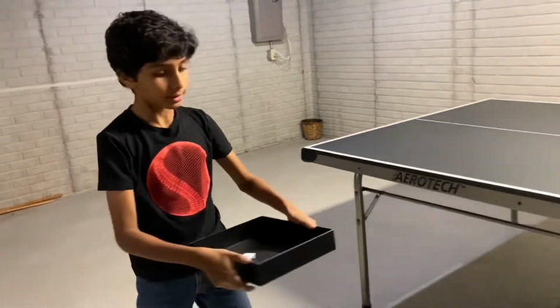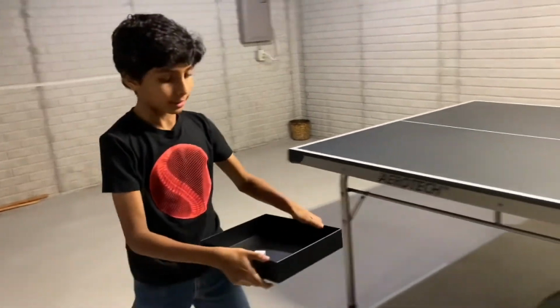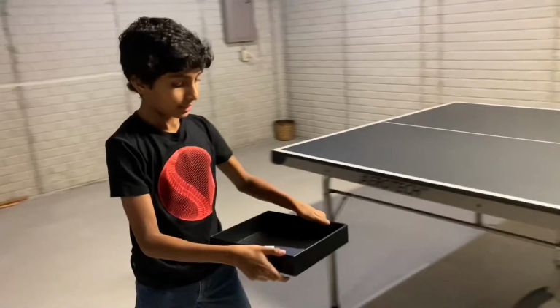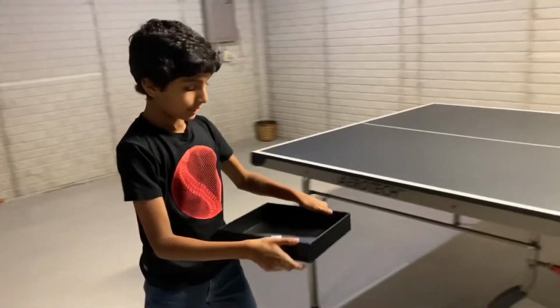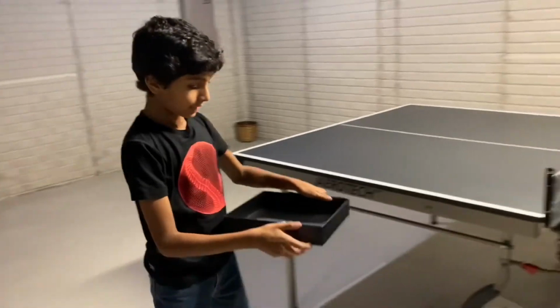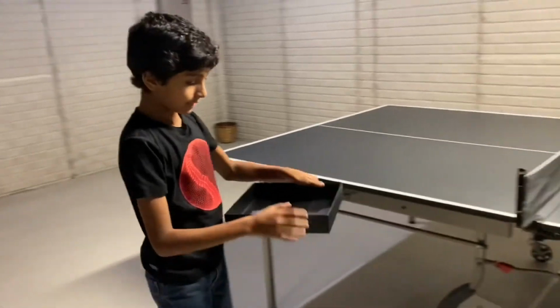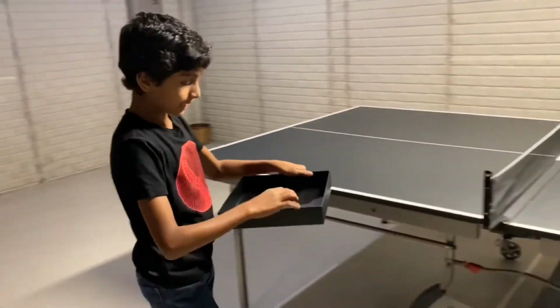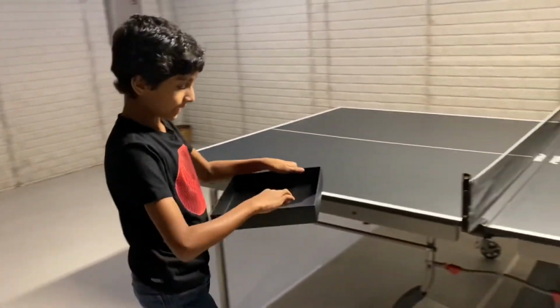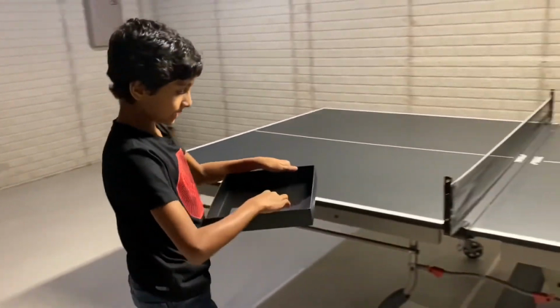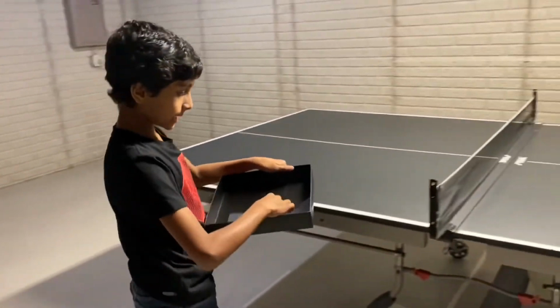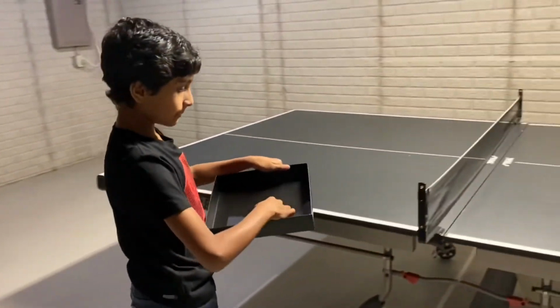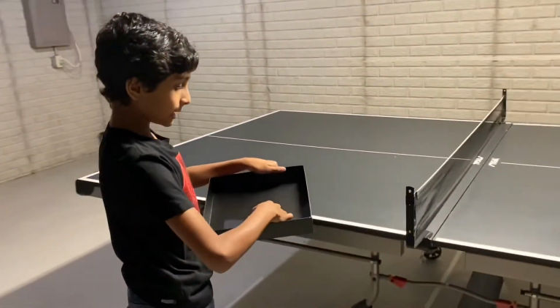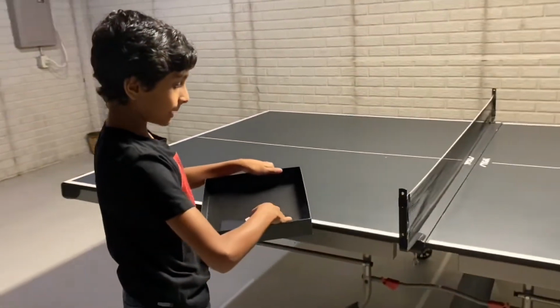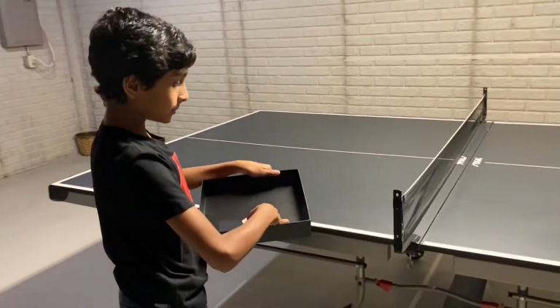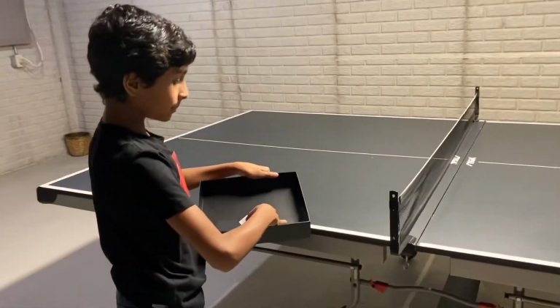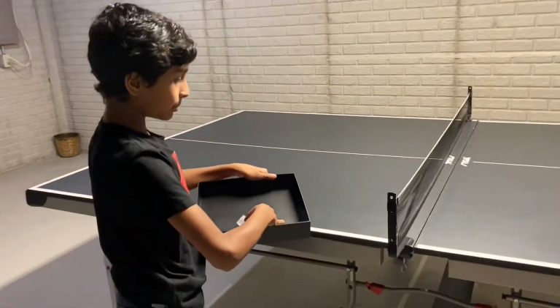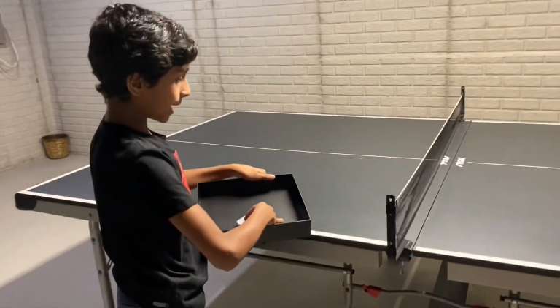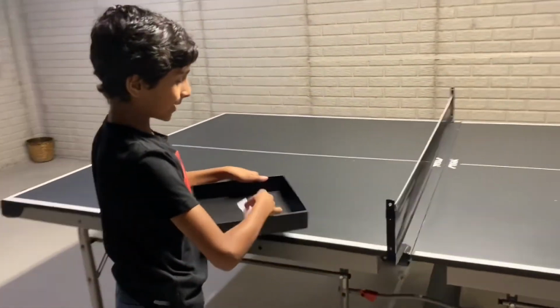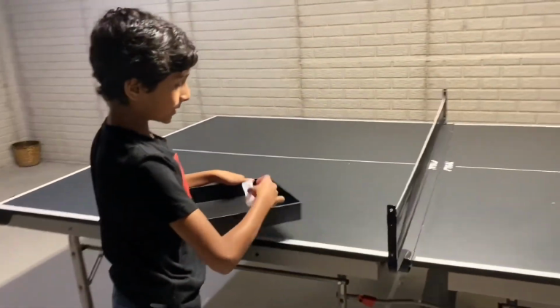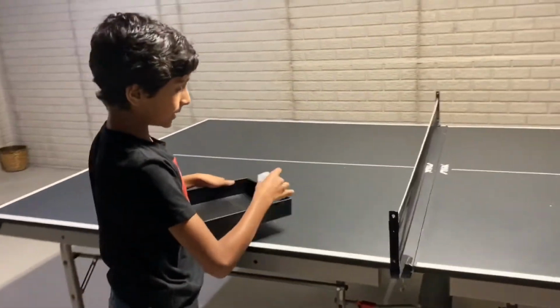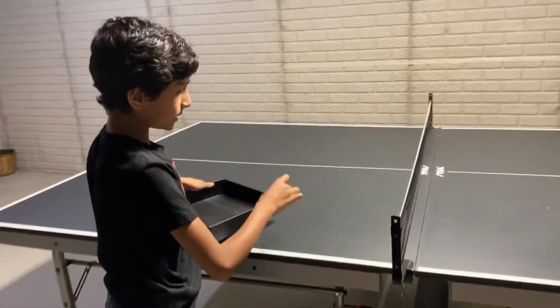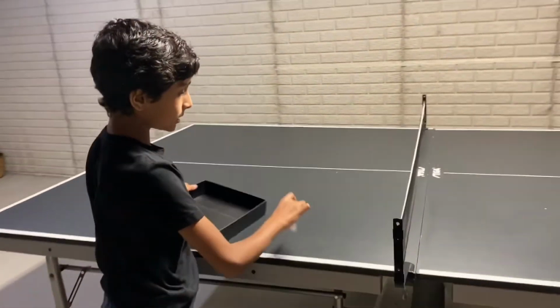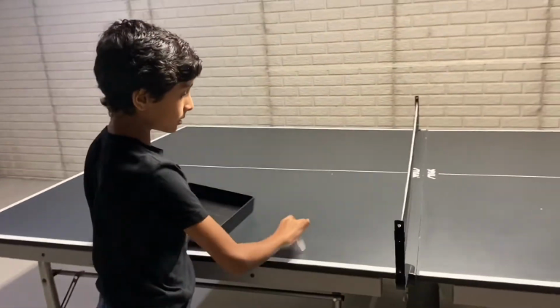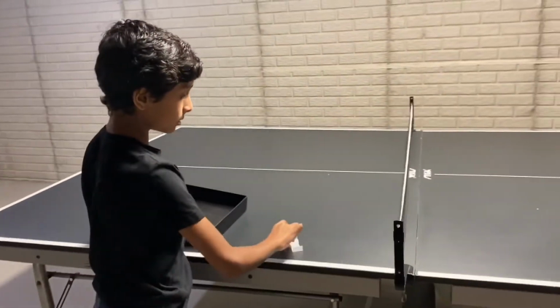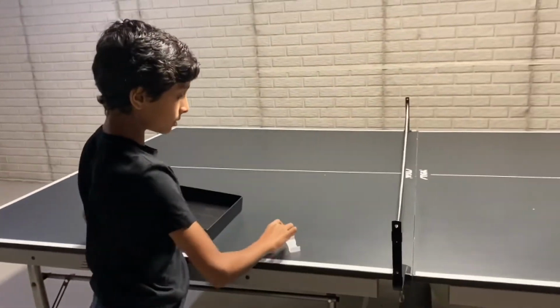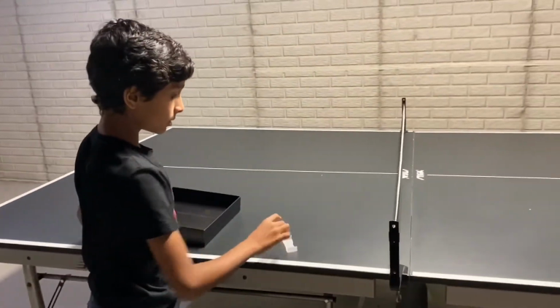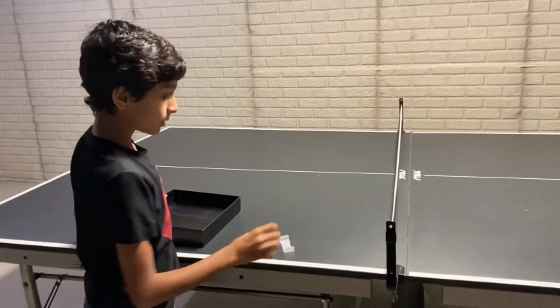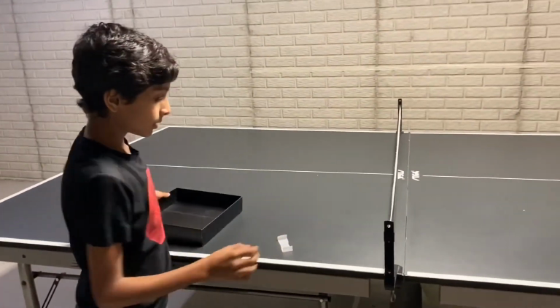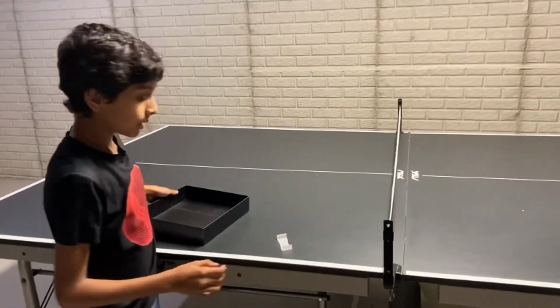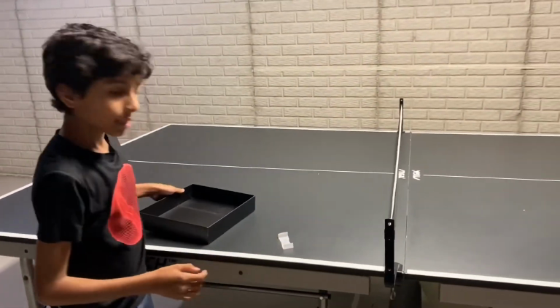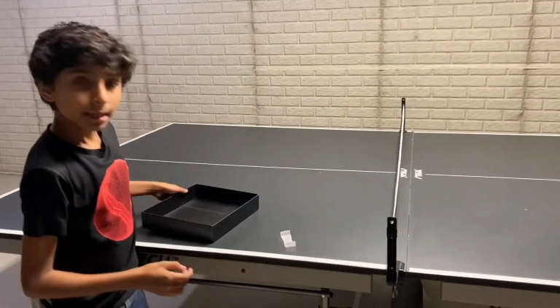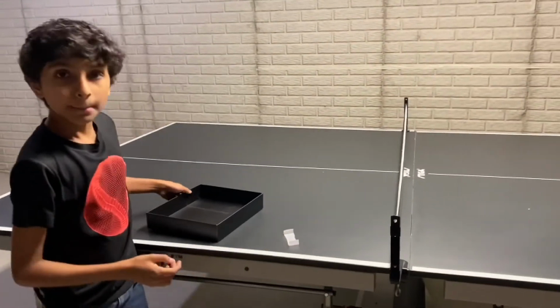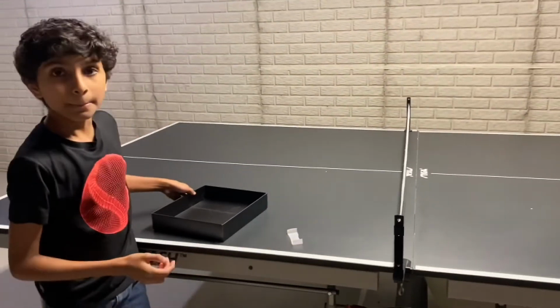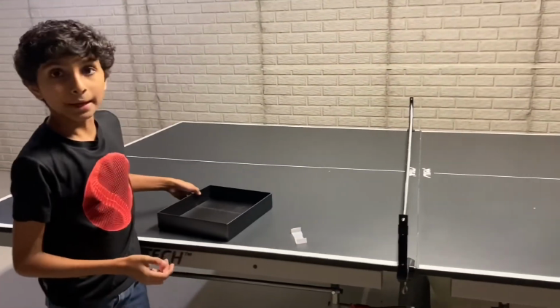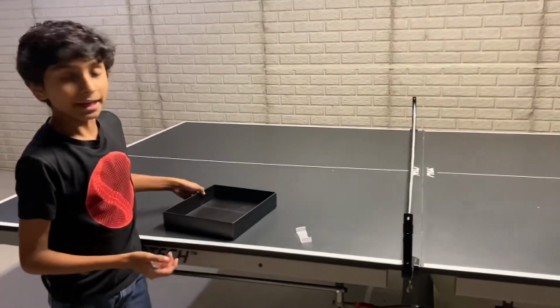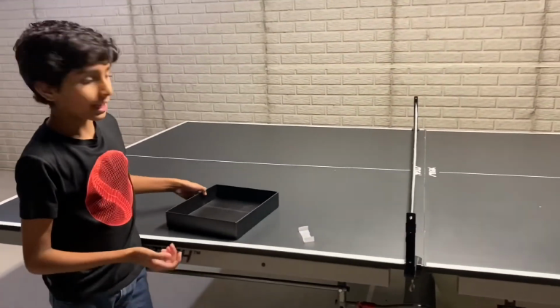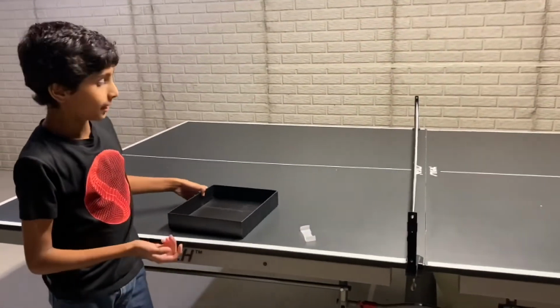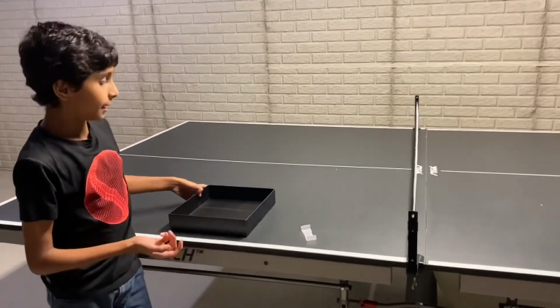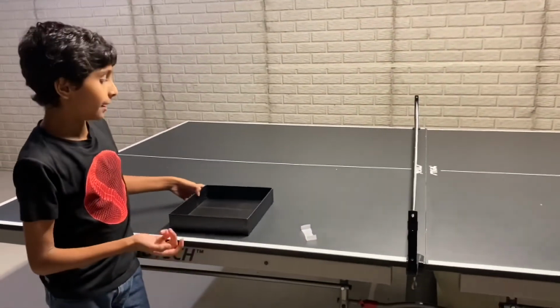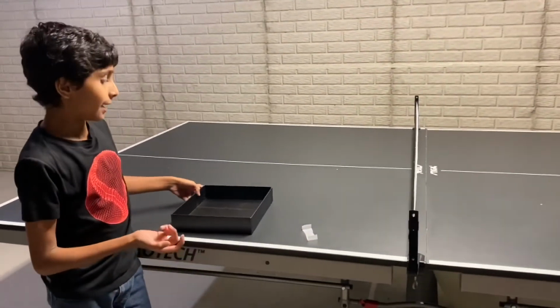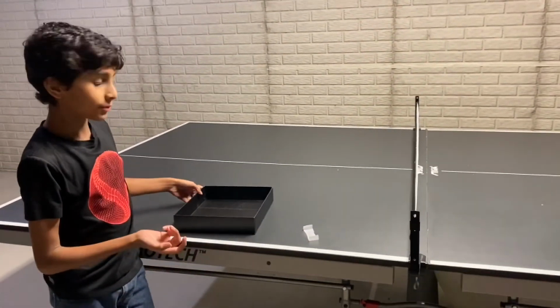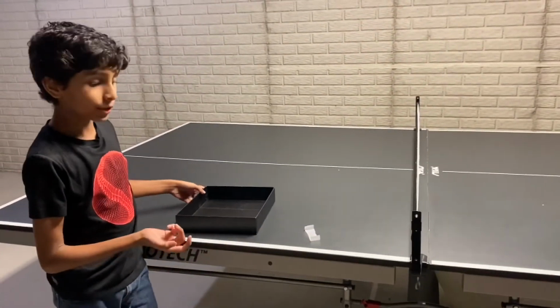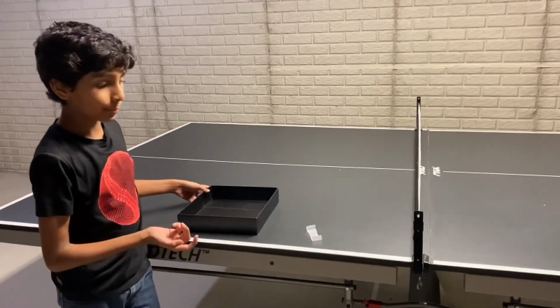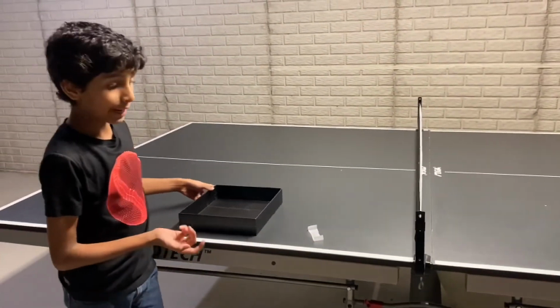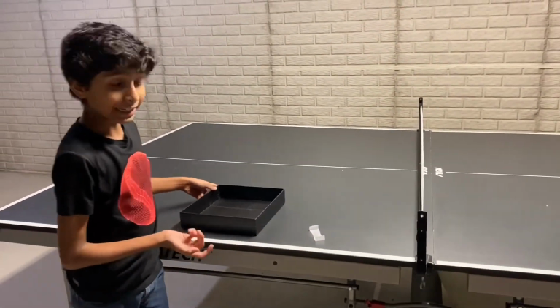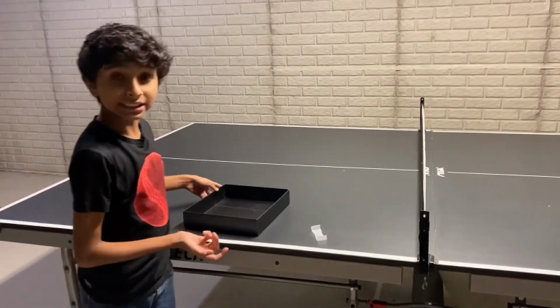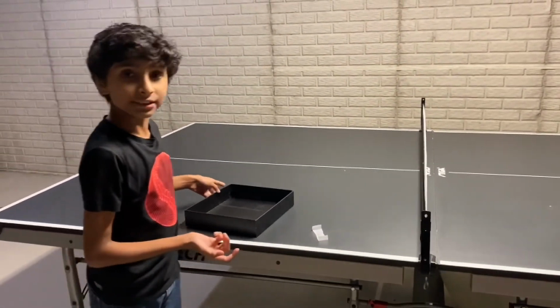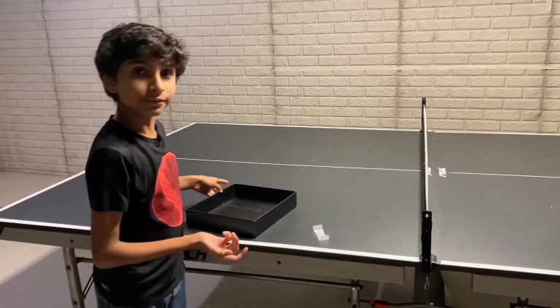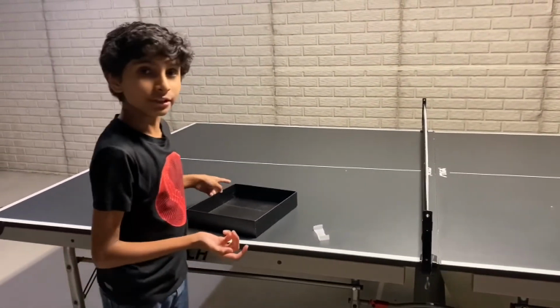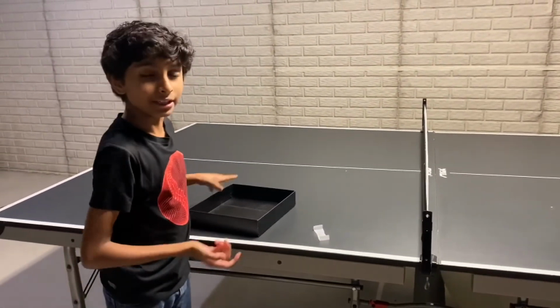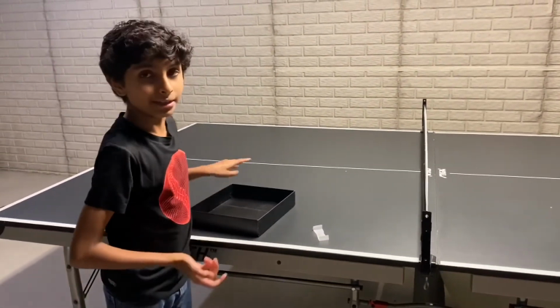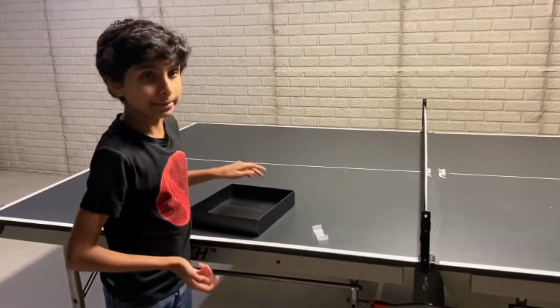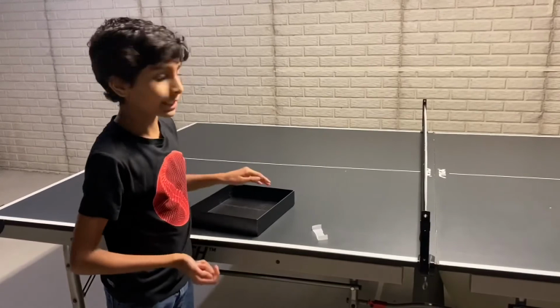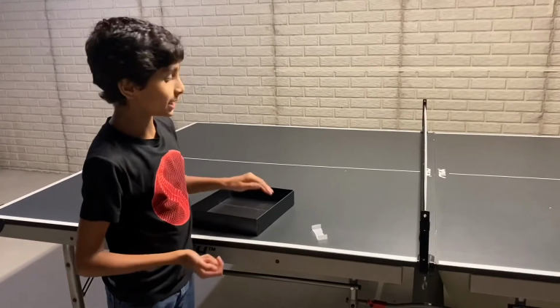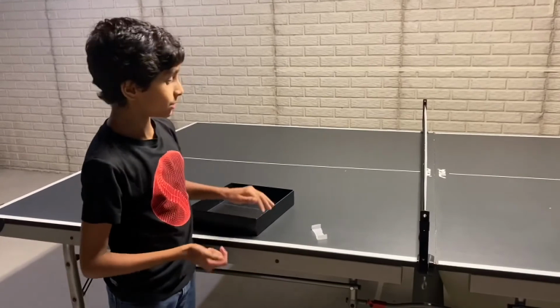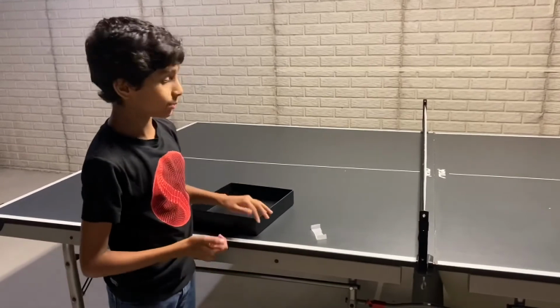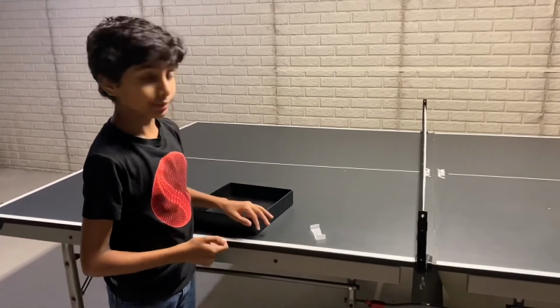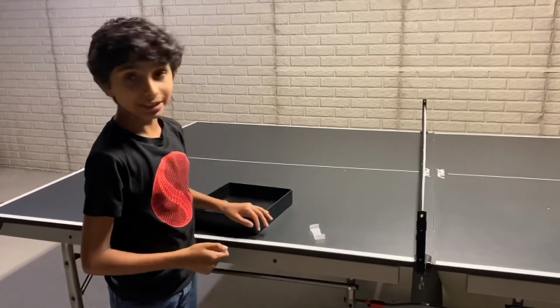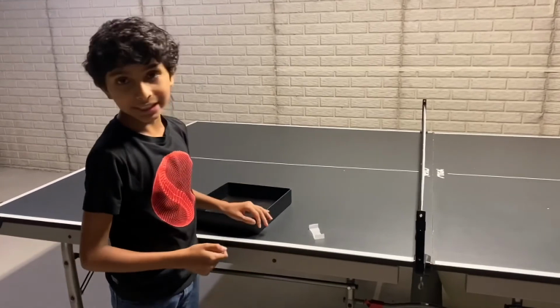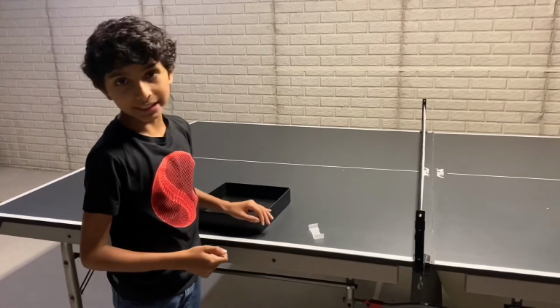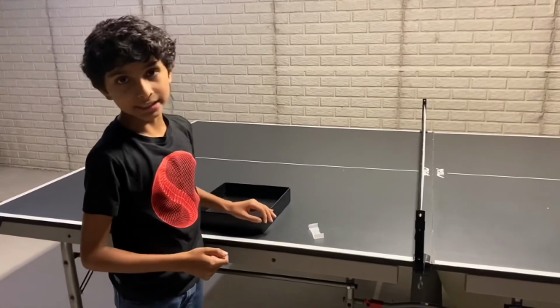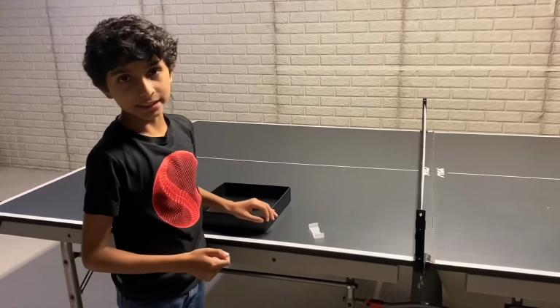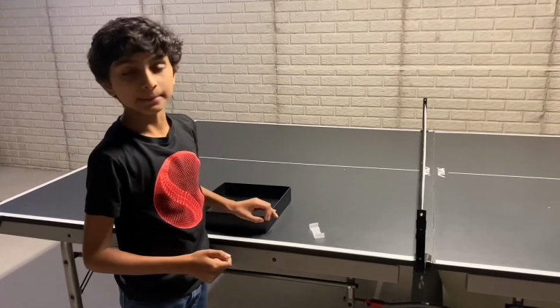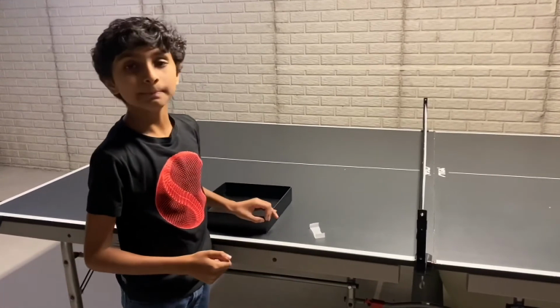It will take some time to practice, but after you practice it for a little bit, it's really easy.